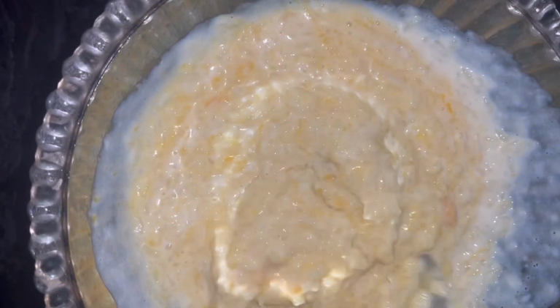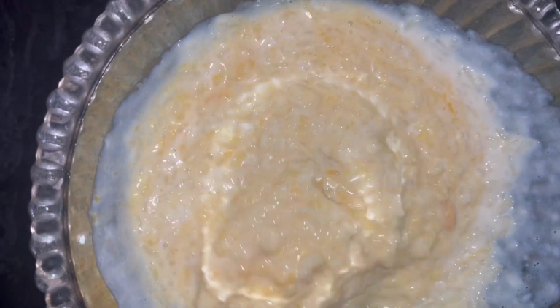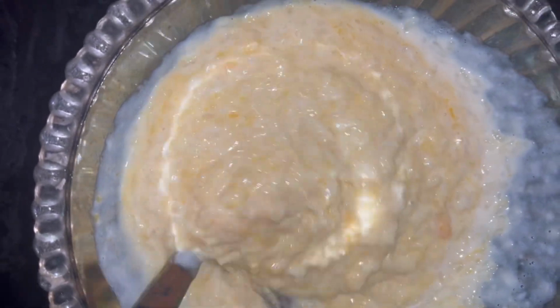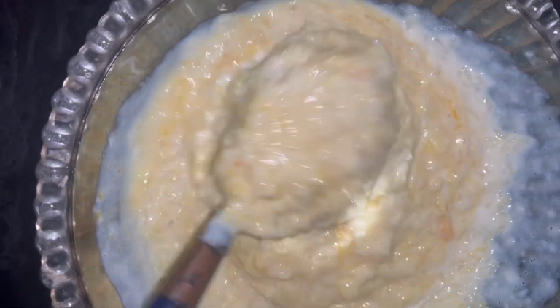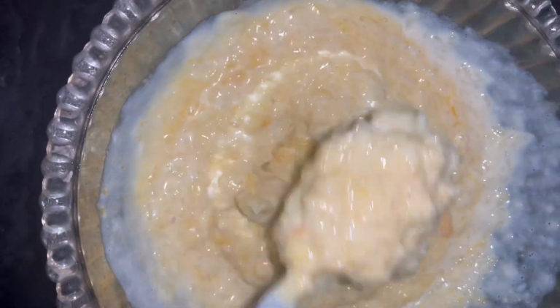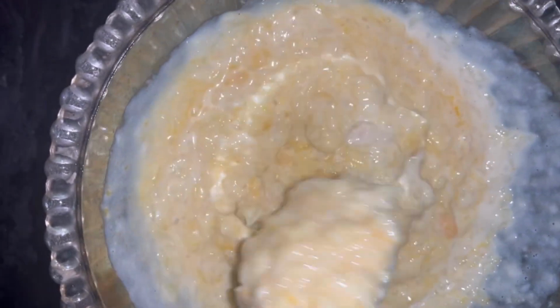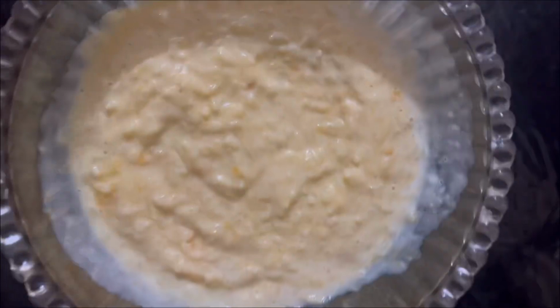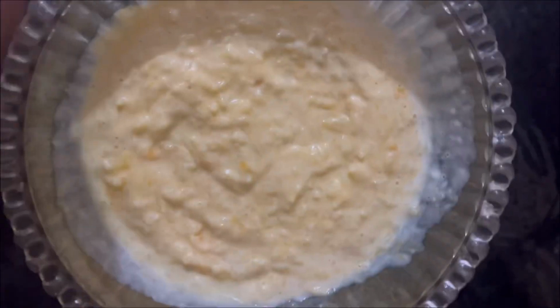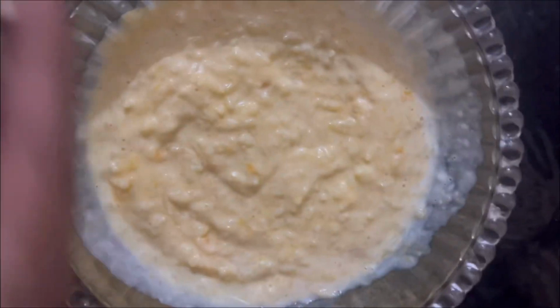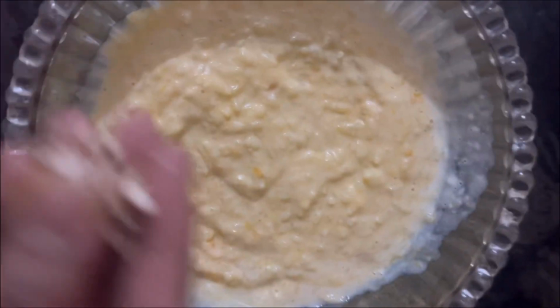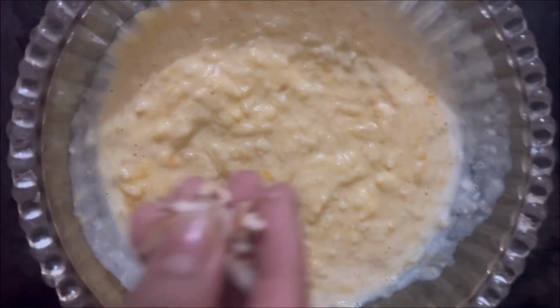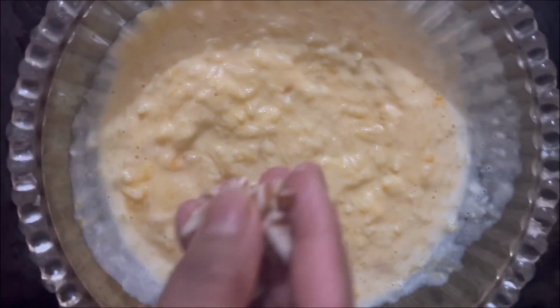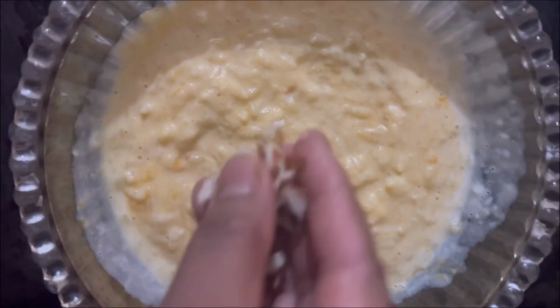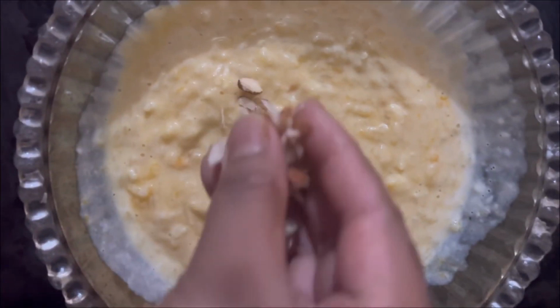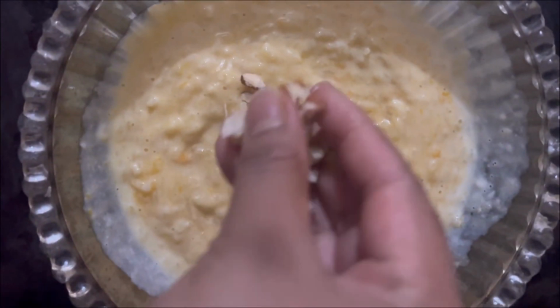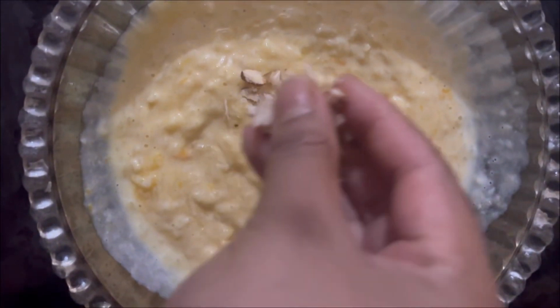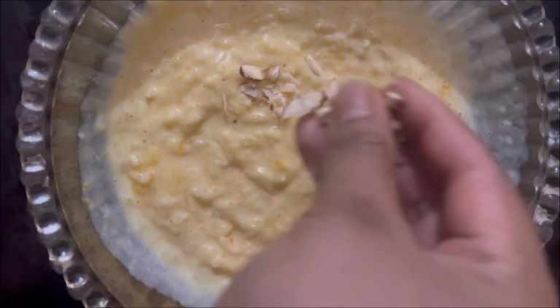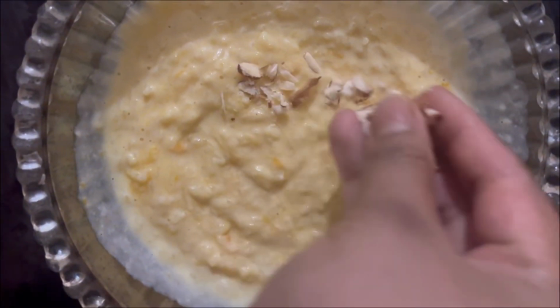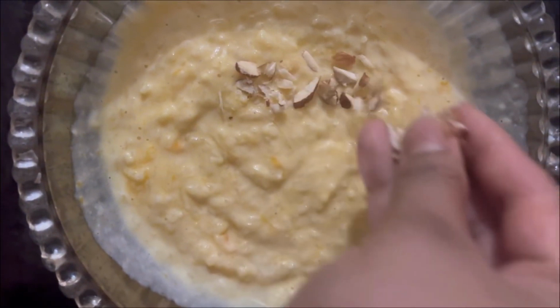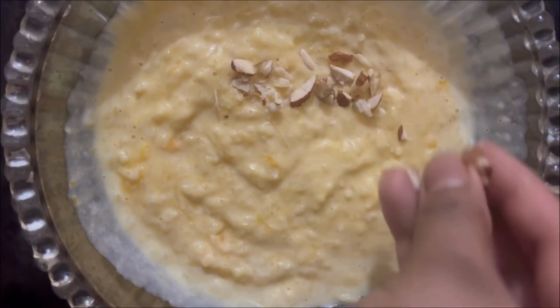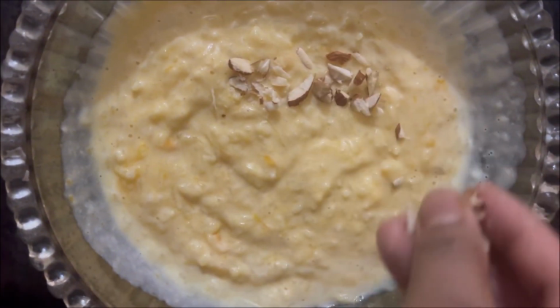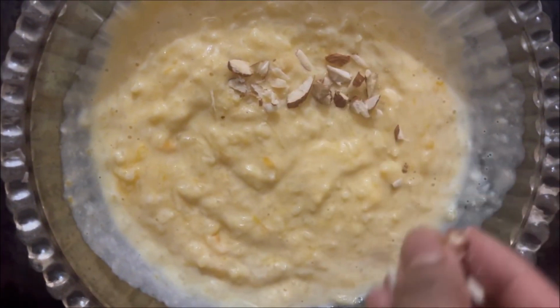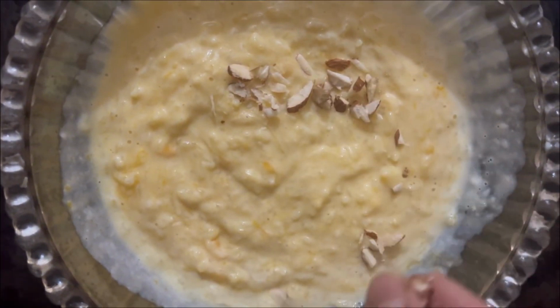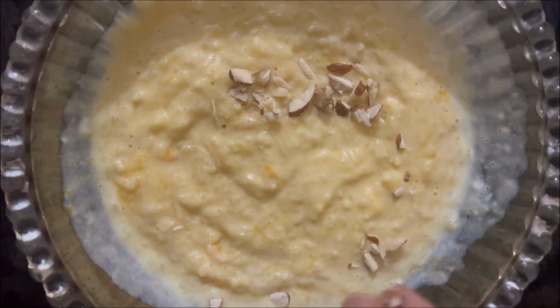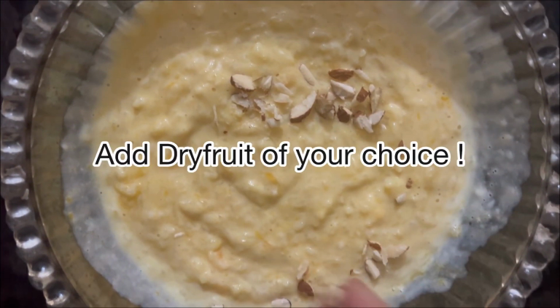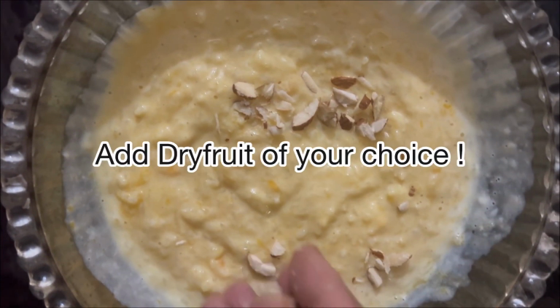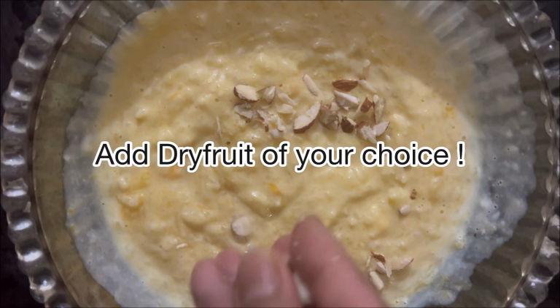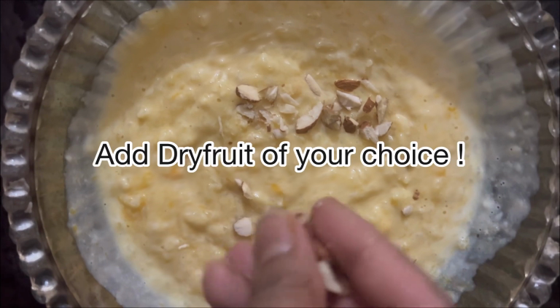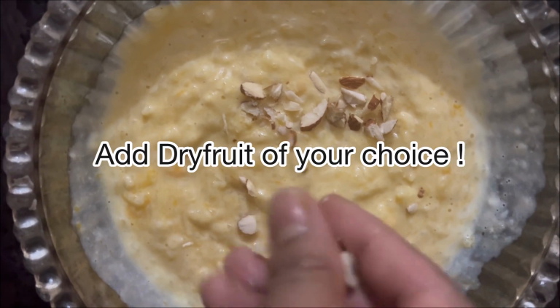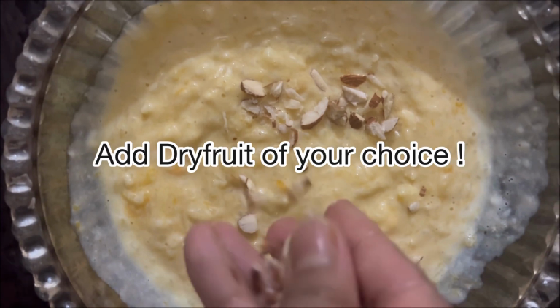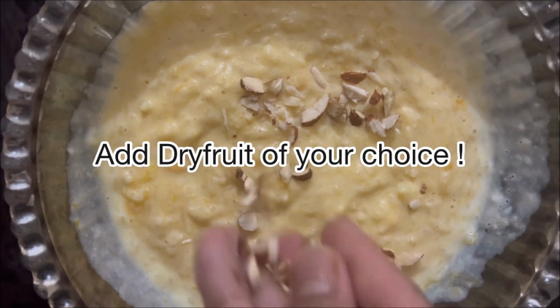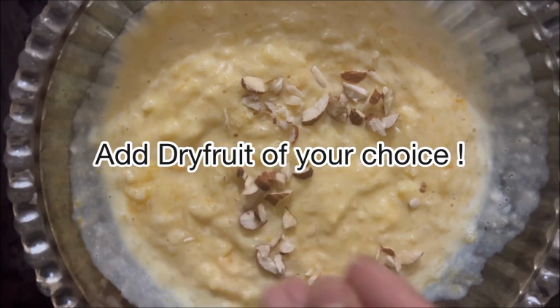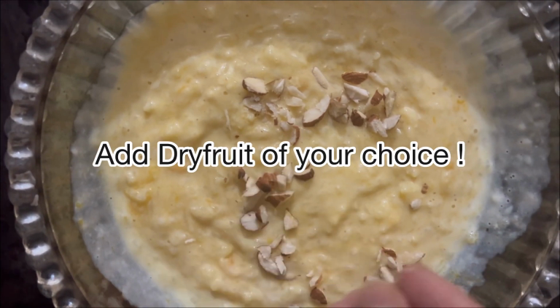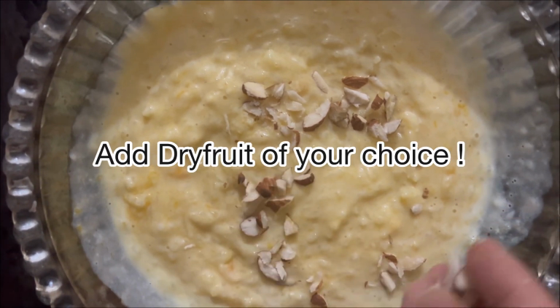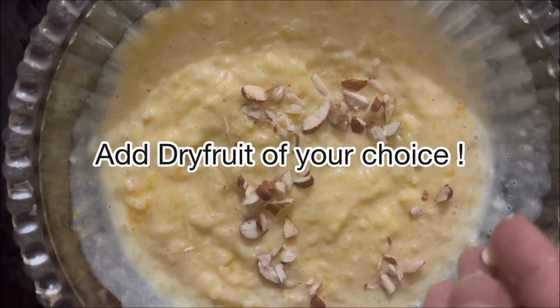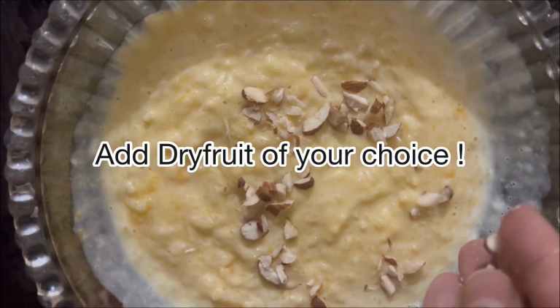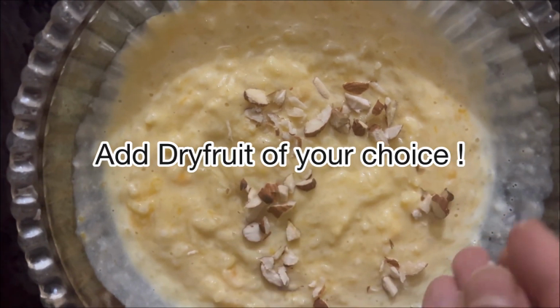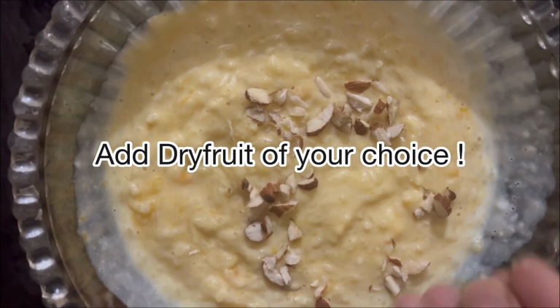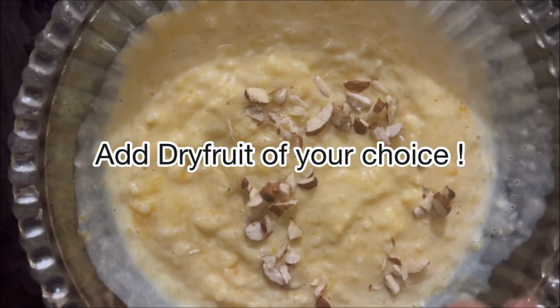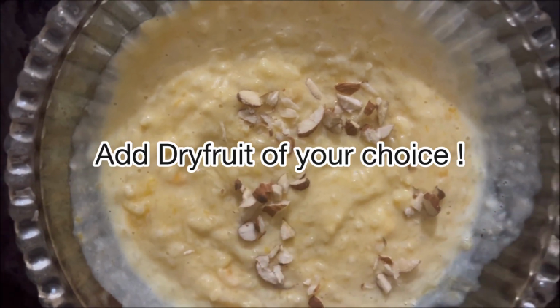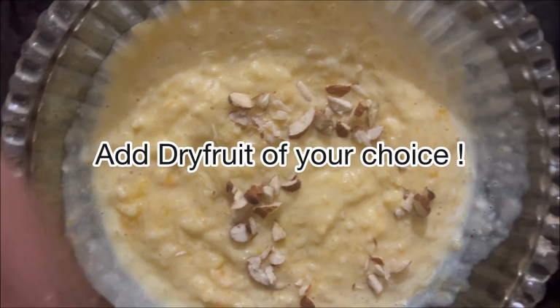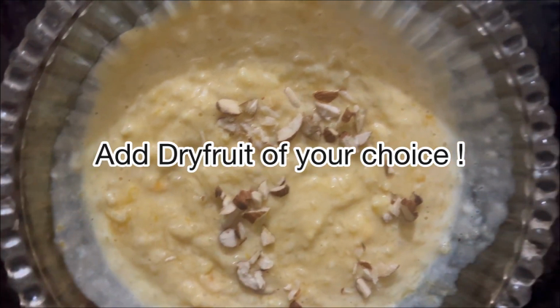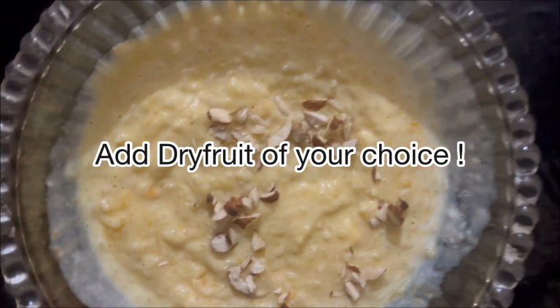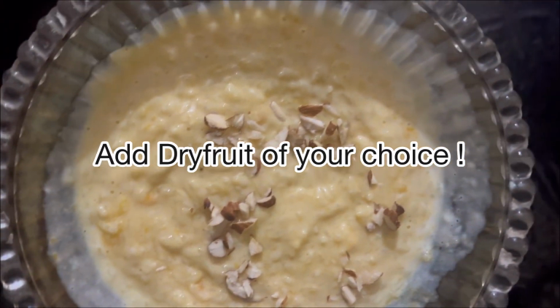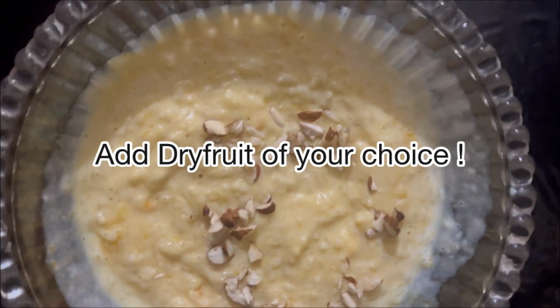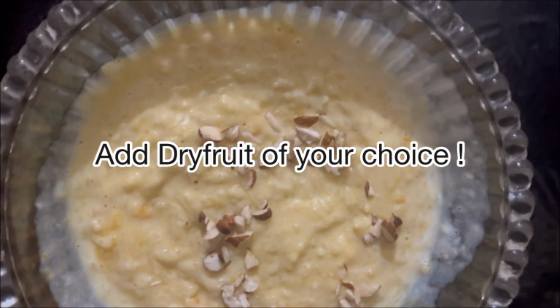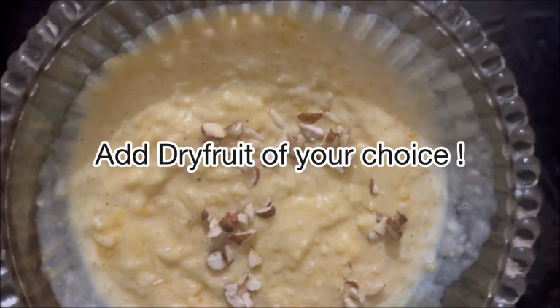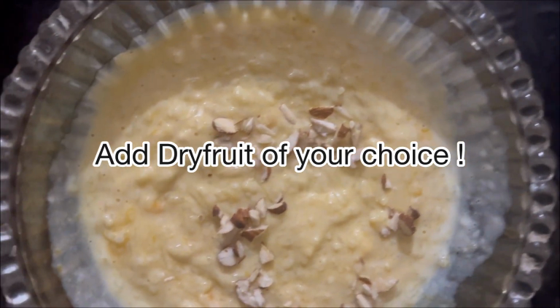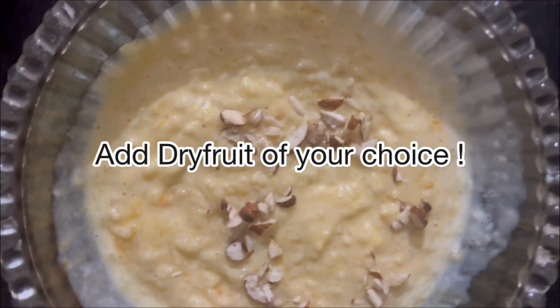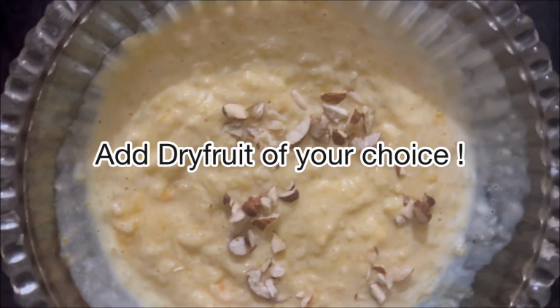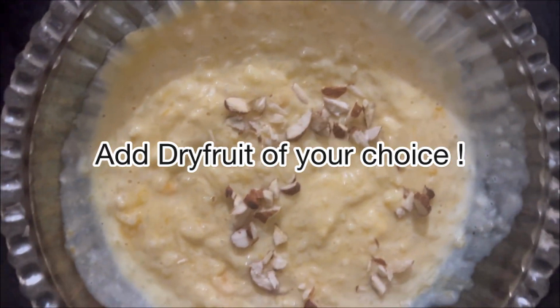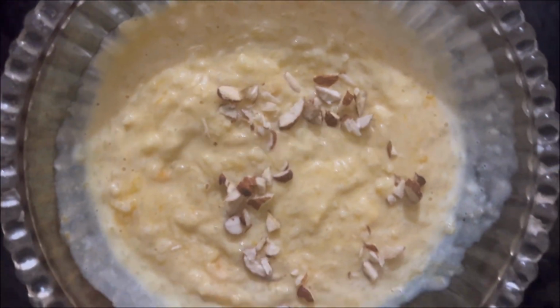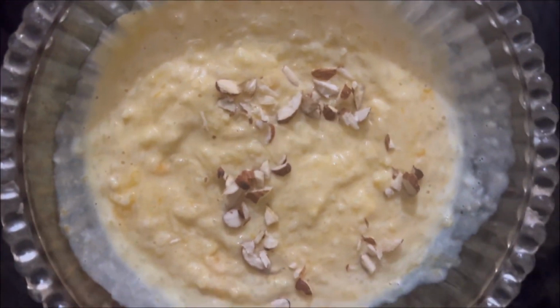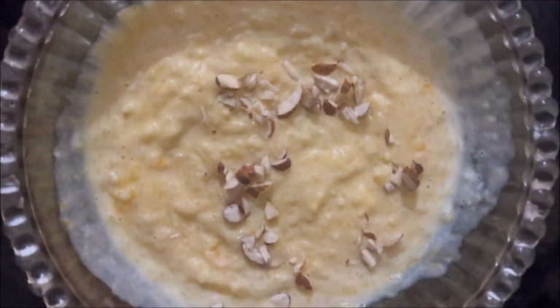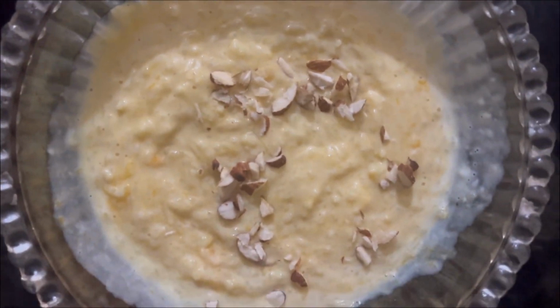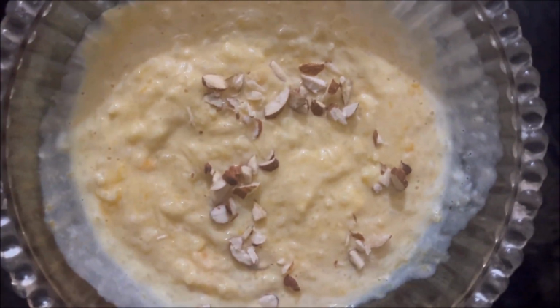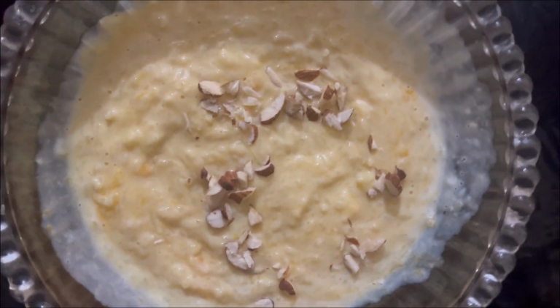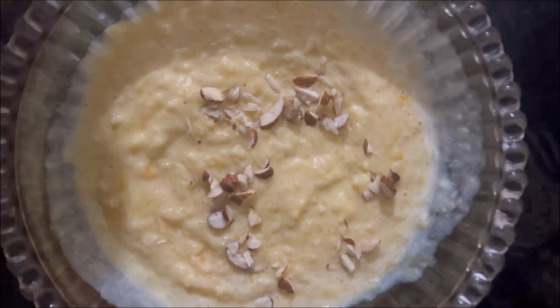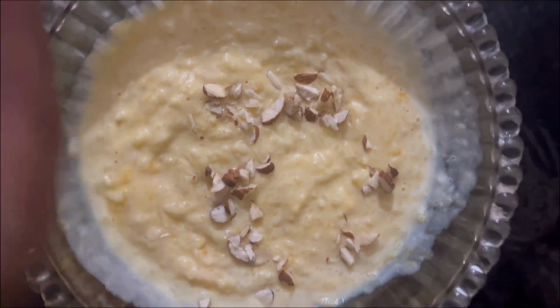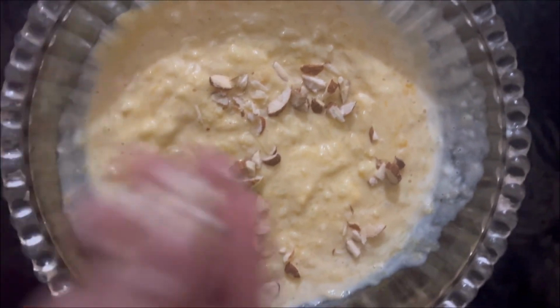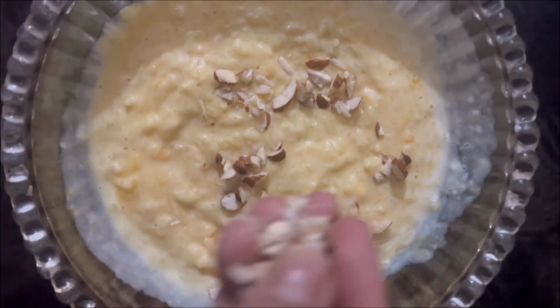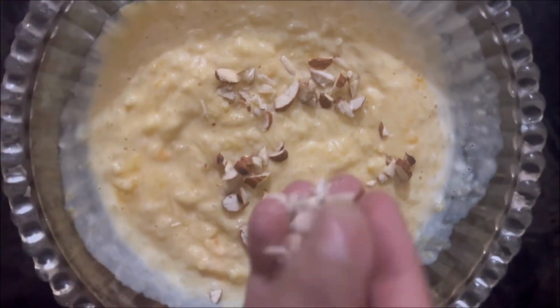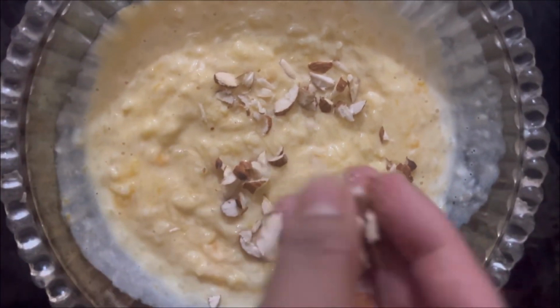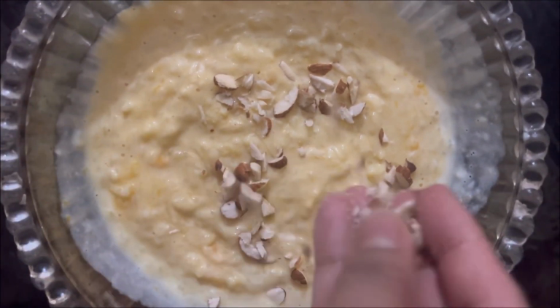Lastly, to garnish, we will add dry fruits of our choice — I'm using almonds here. If you liked my video, follow for more!